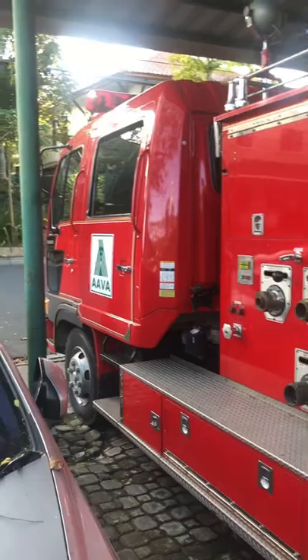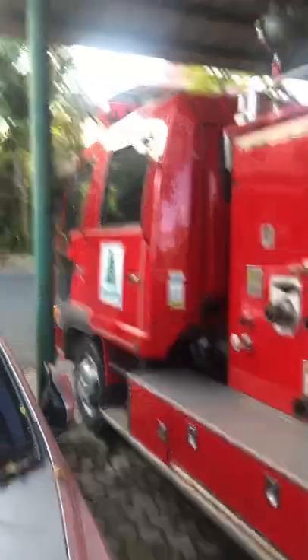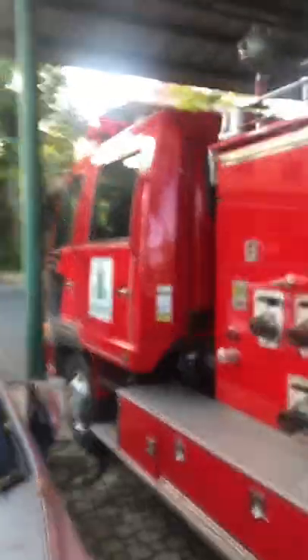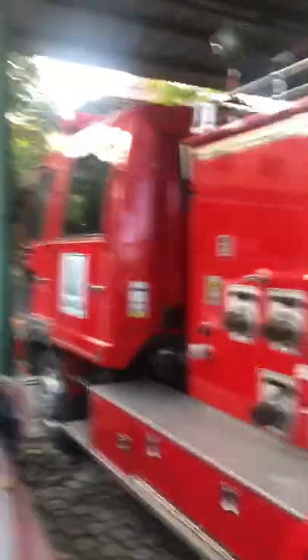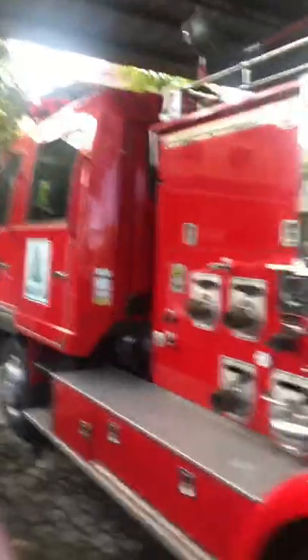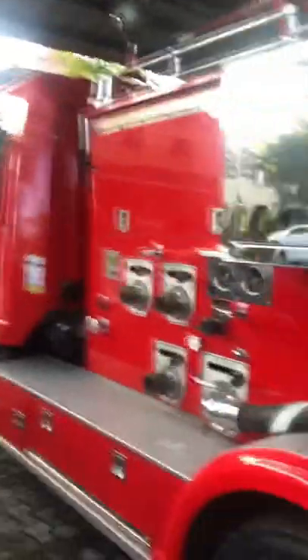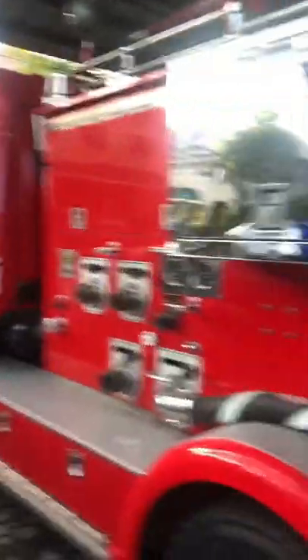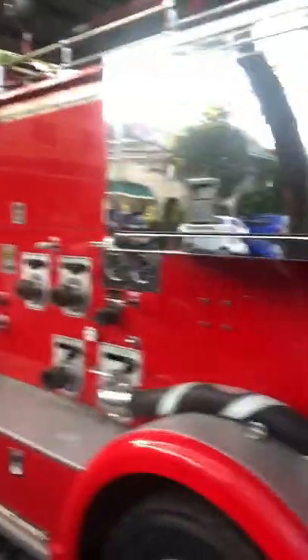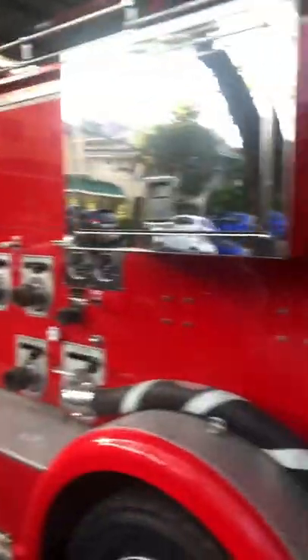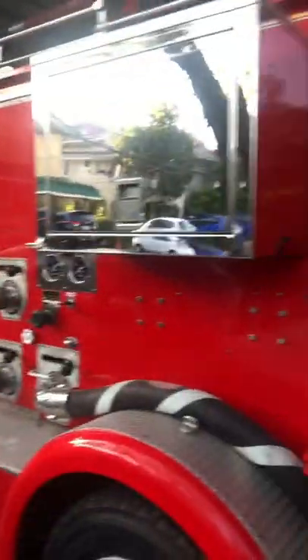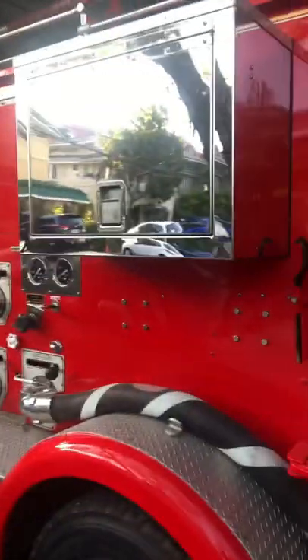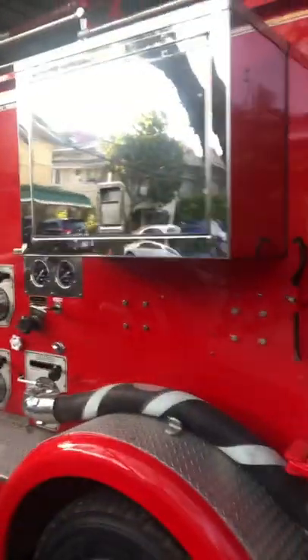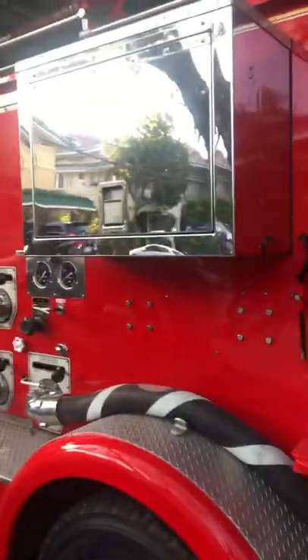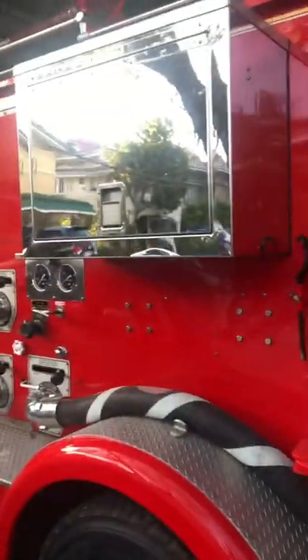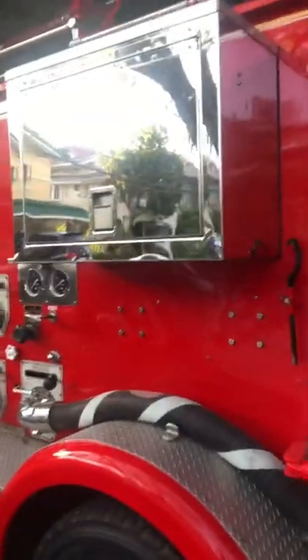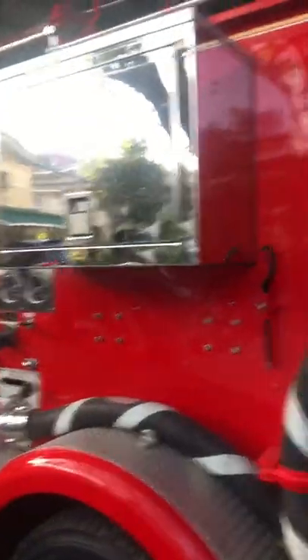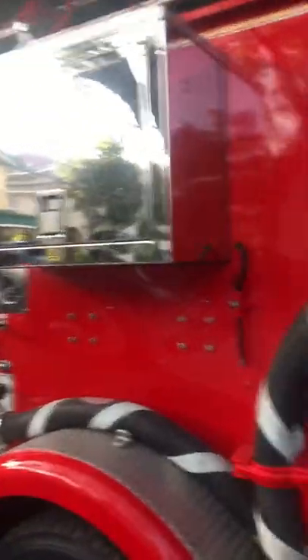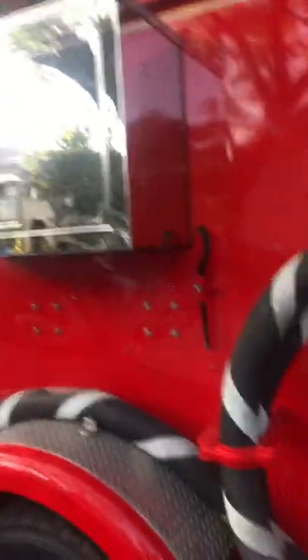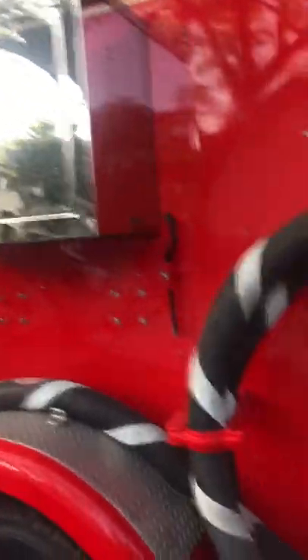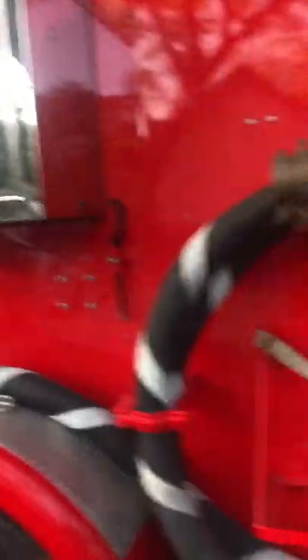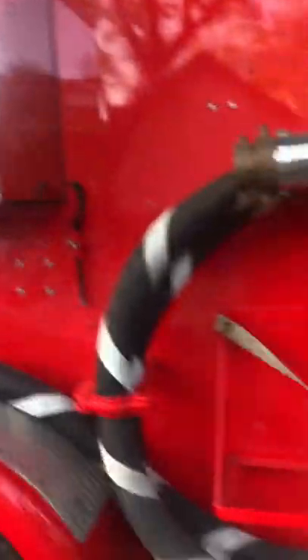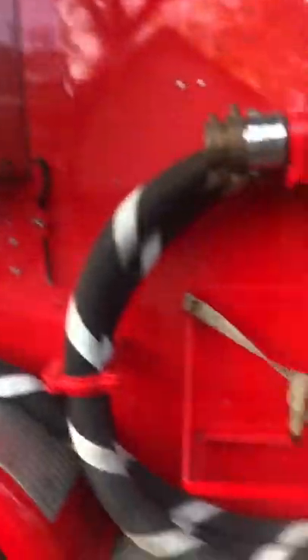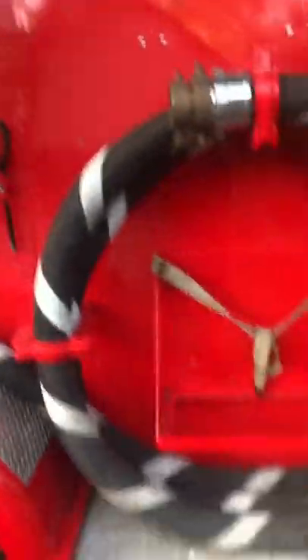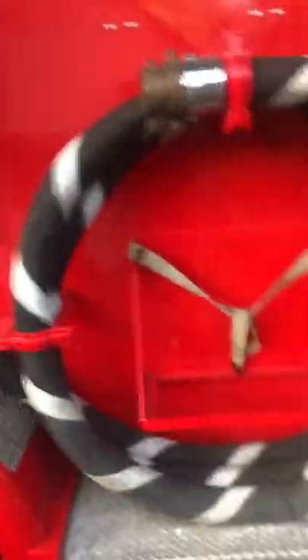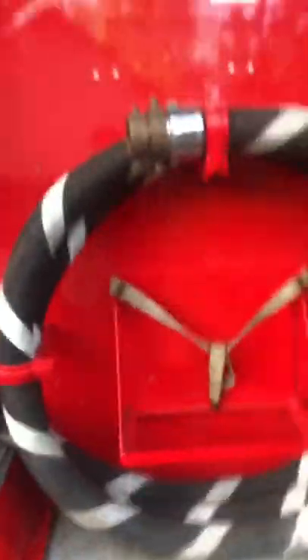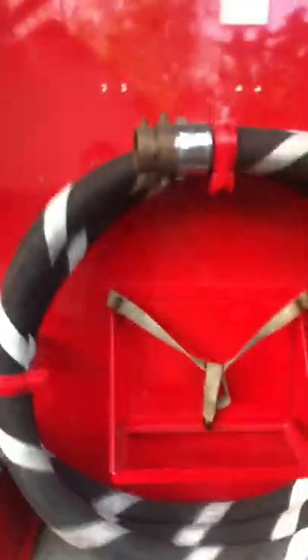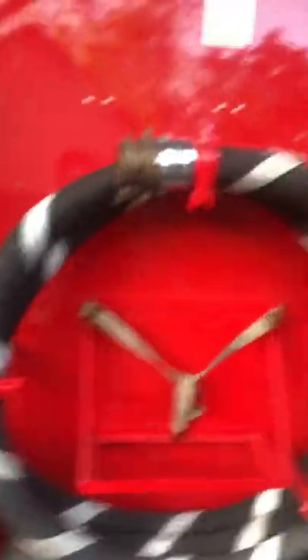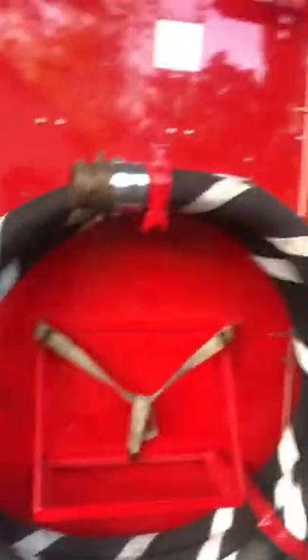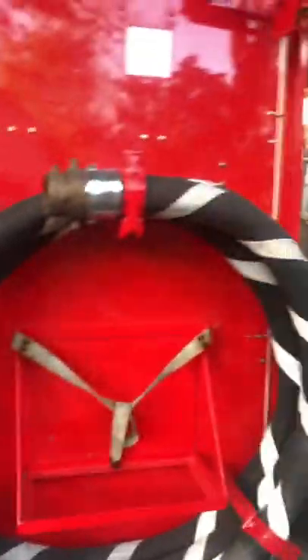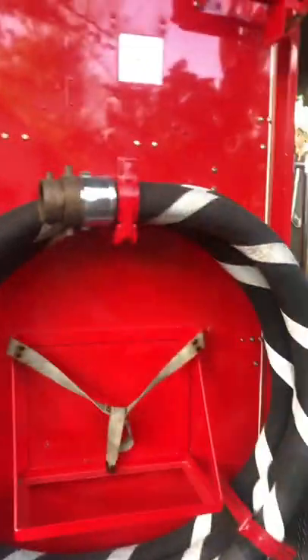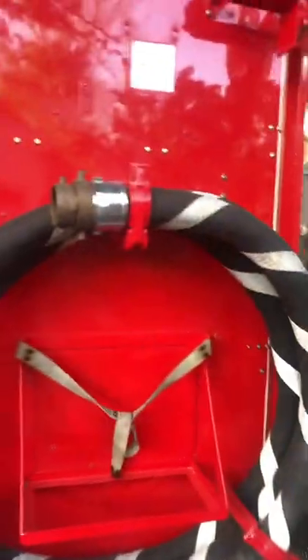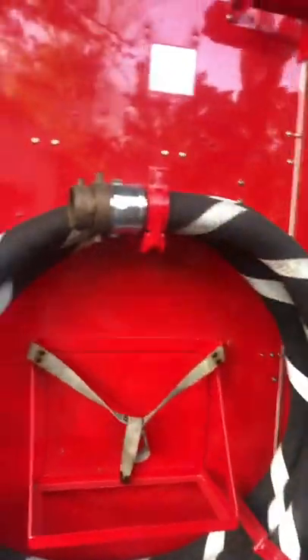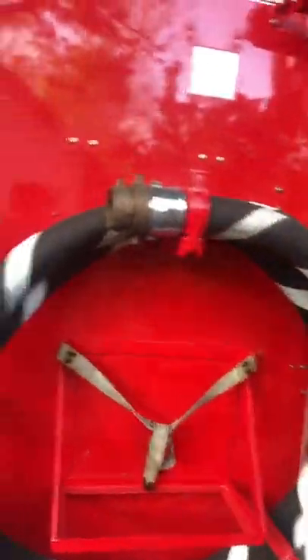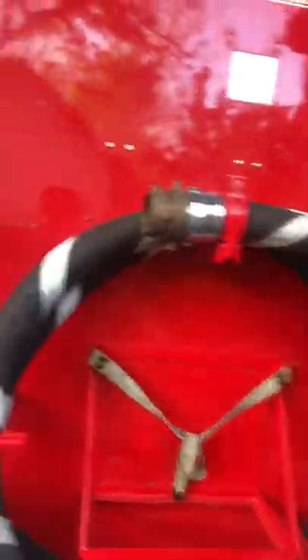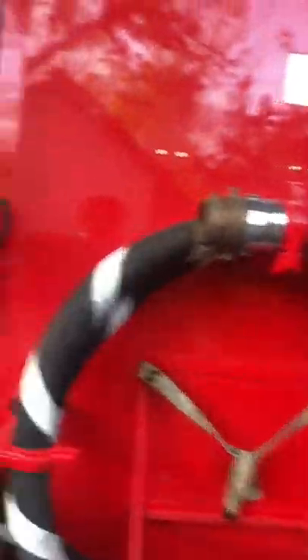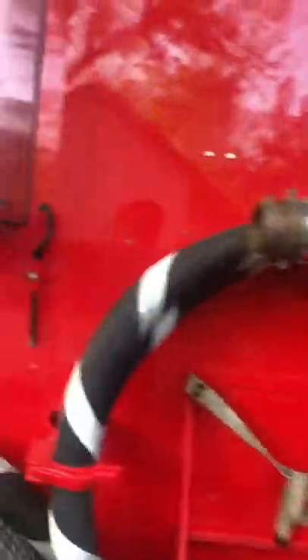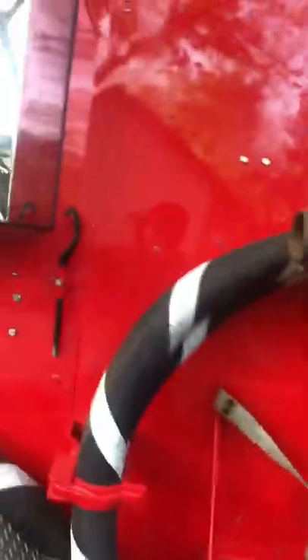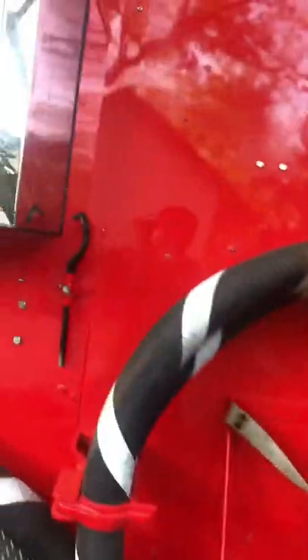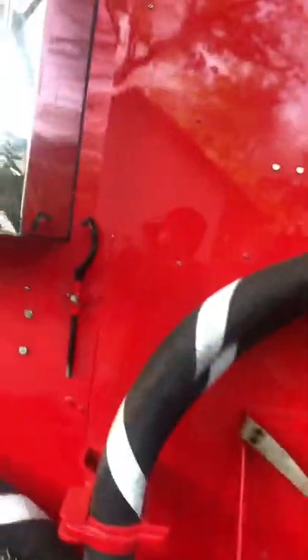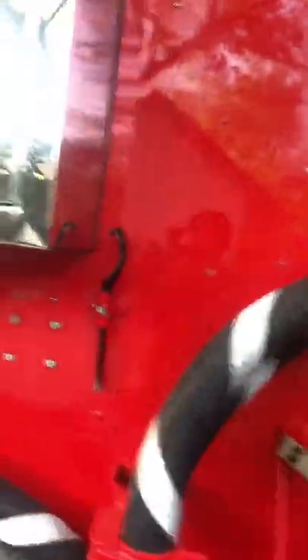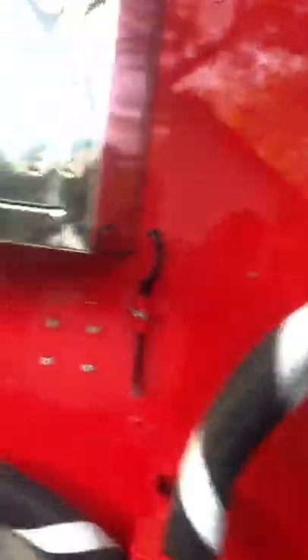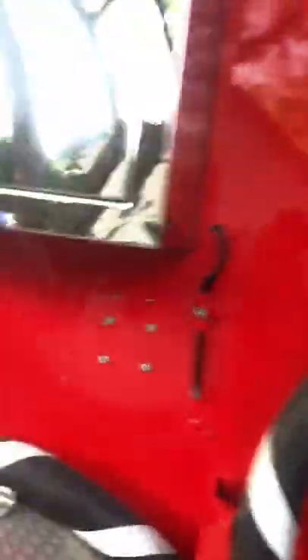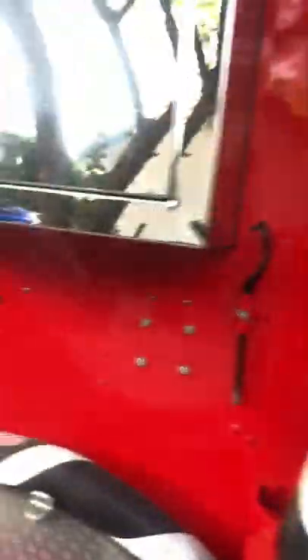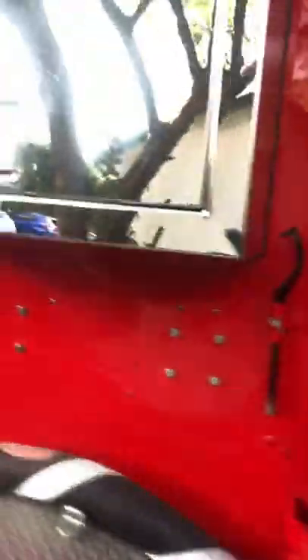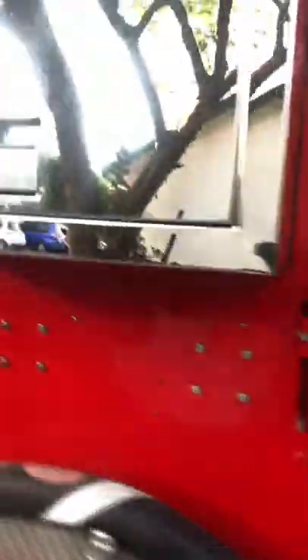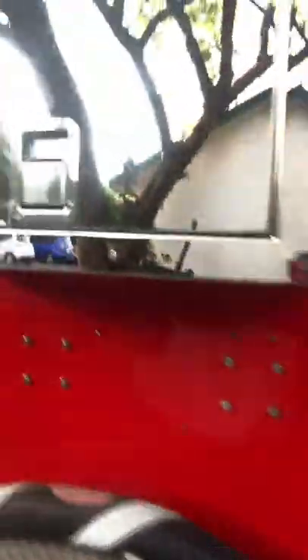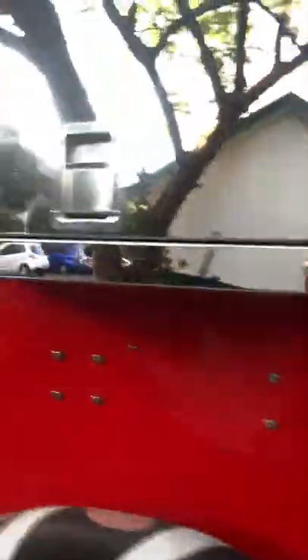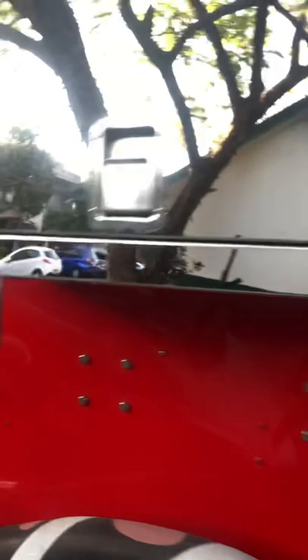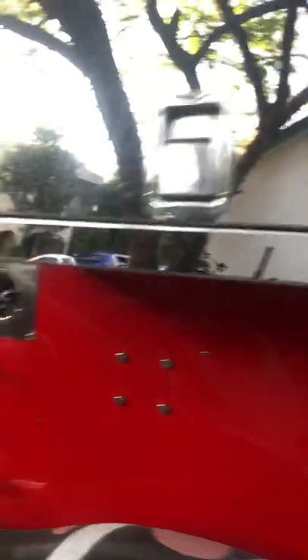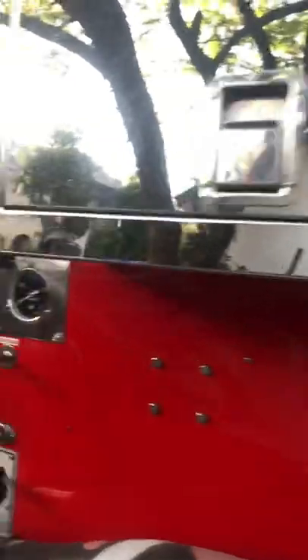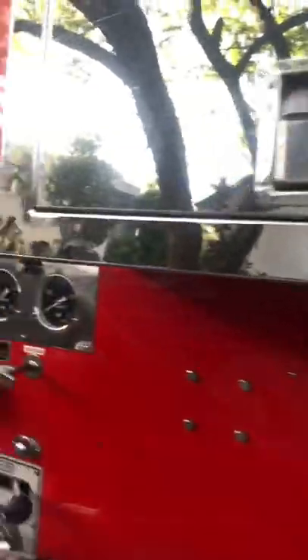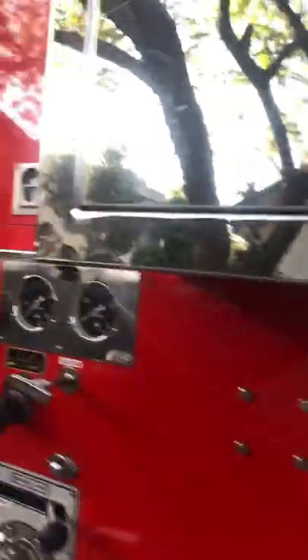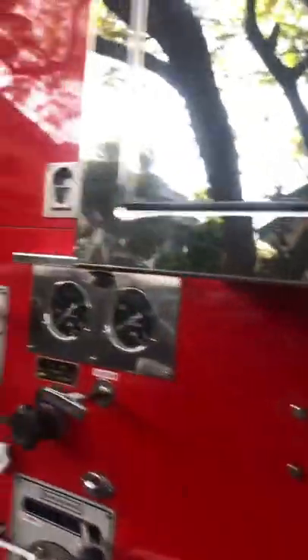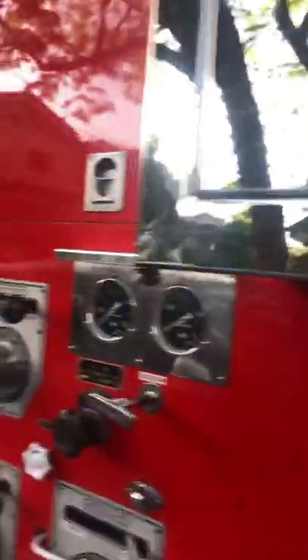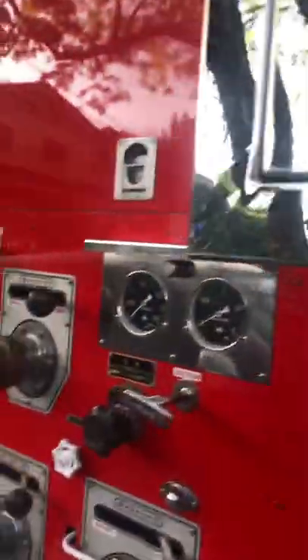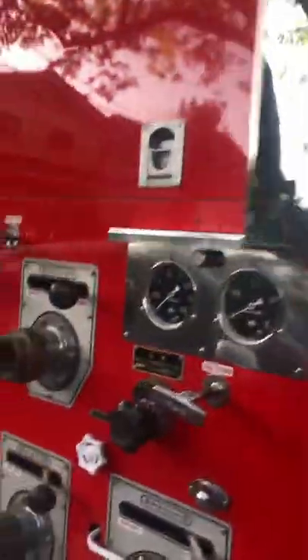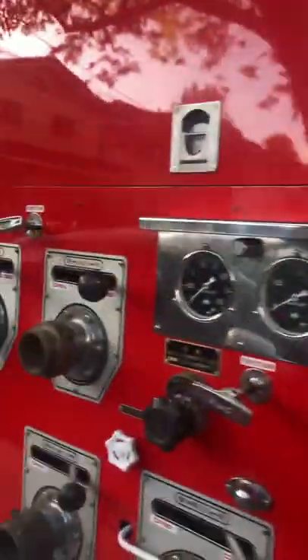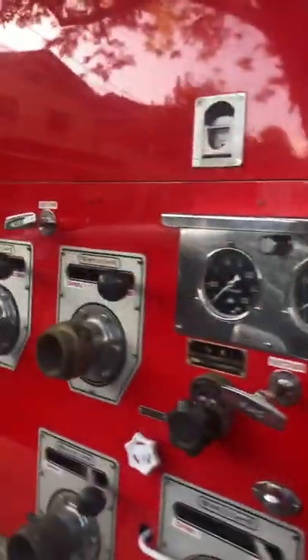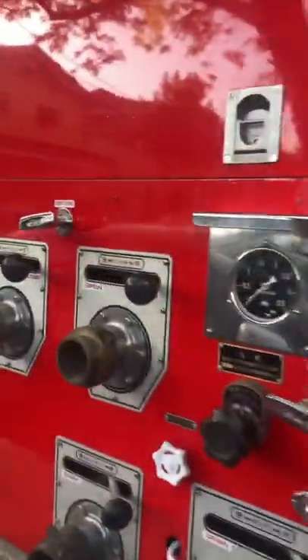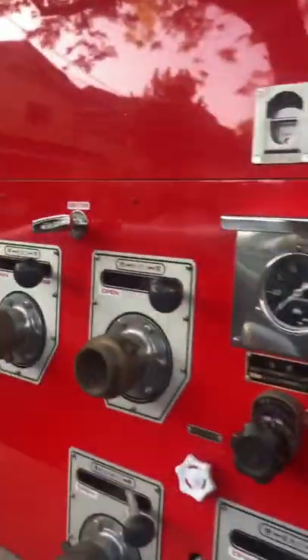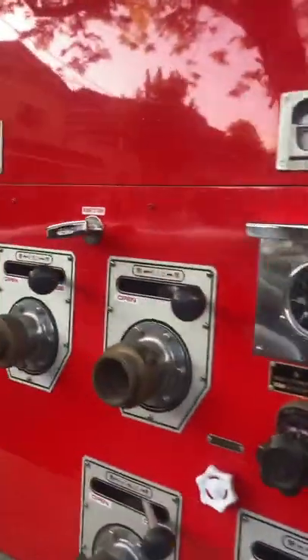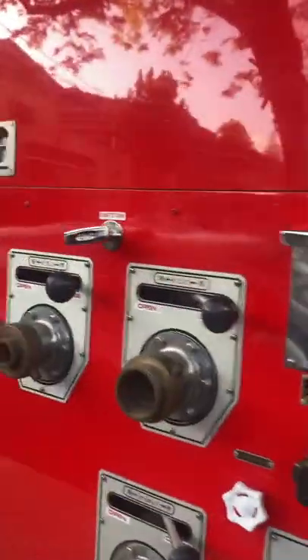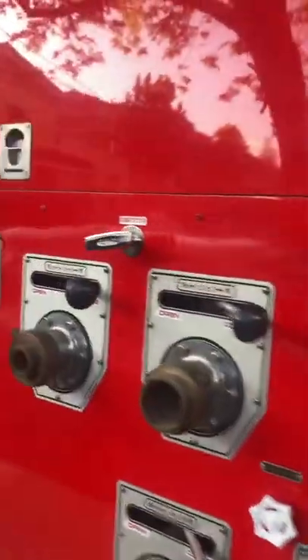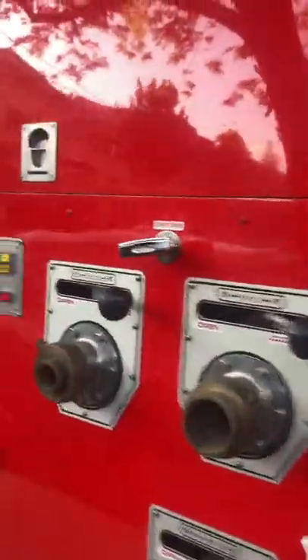Hello my fans, this is Bumbe Renzo here. Today we are going to have a tour — I want to have a tour around the fire engine here.